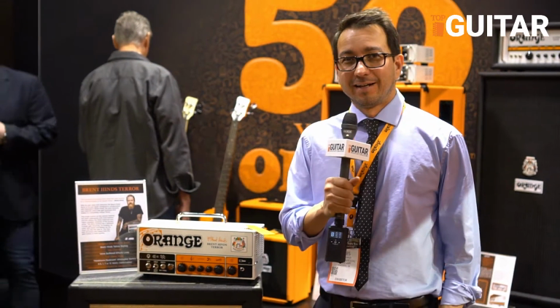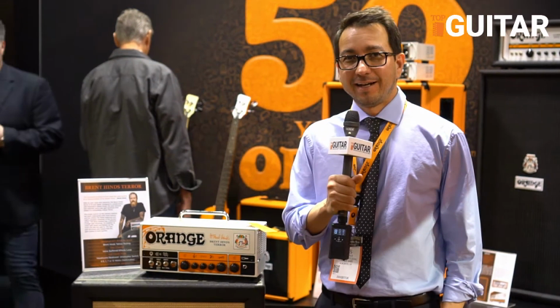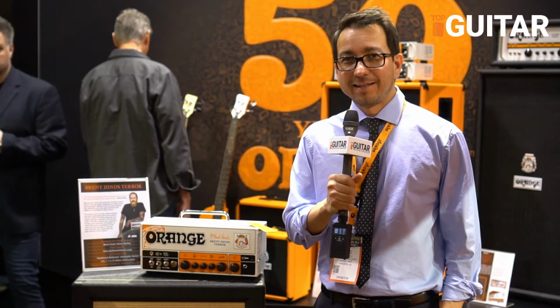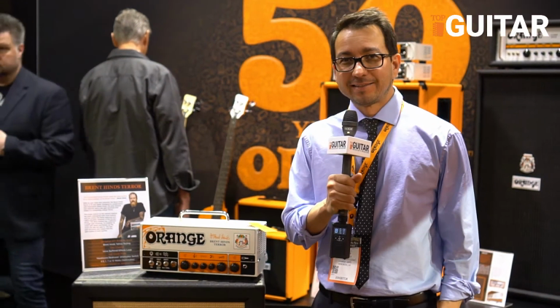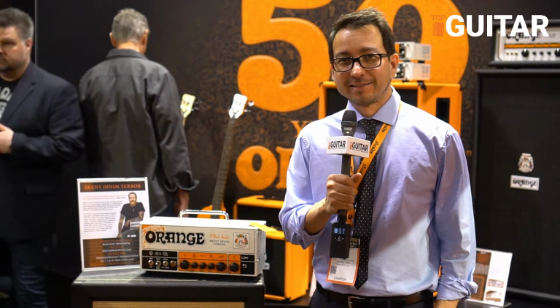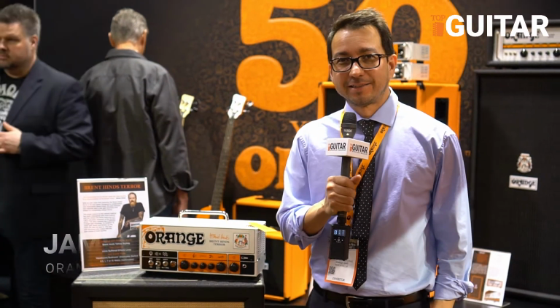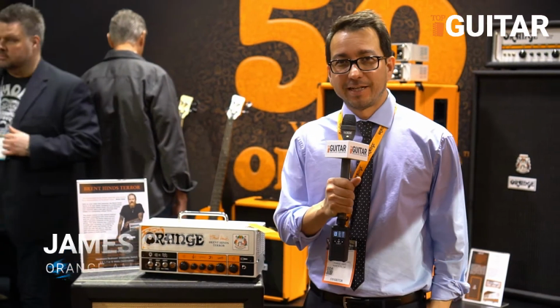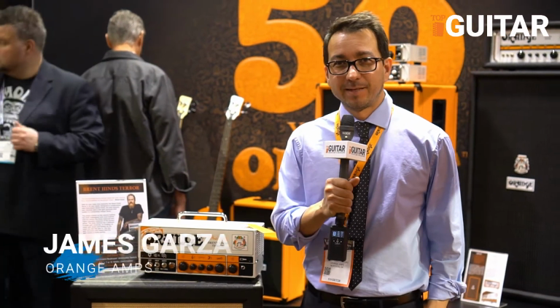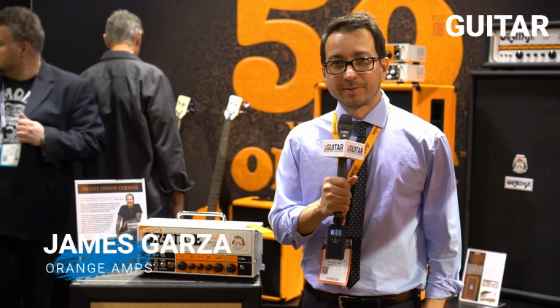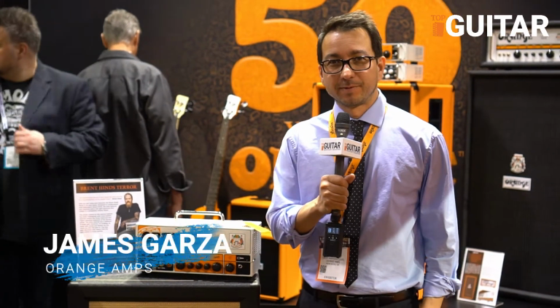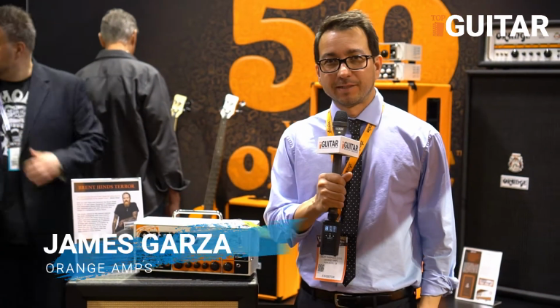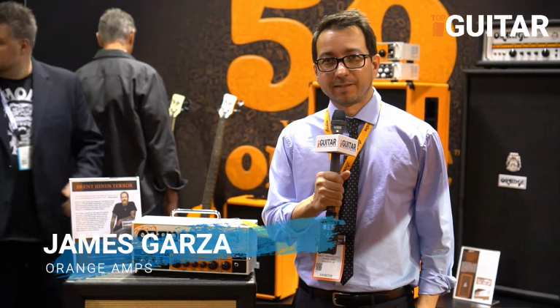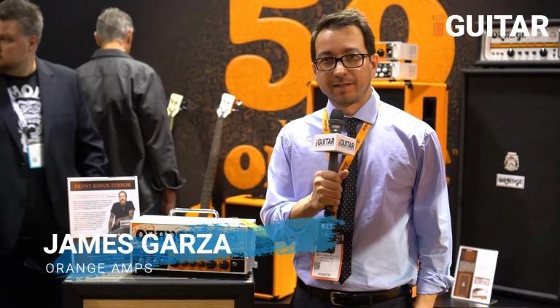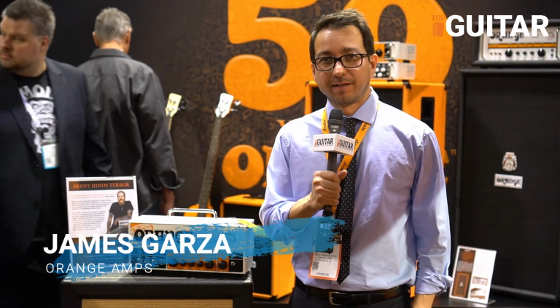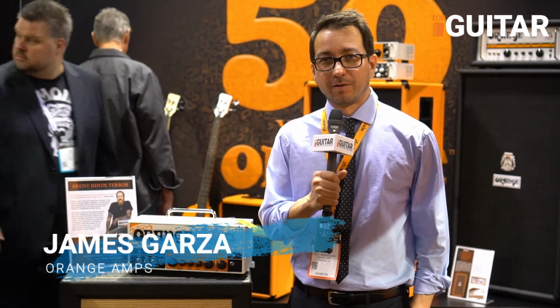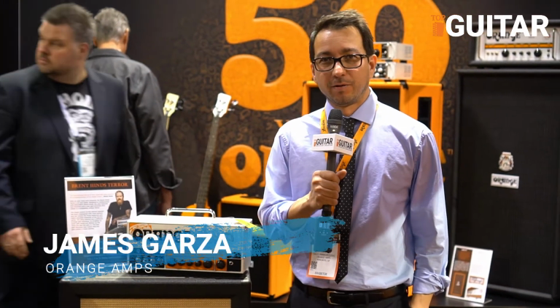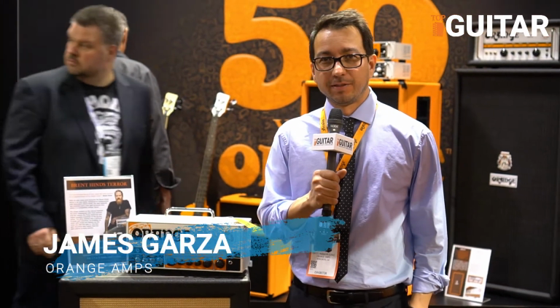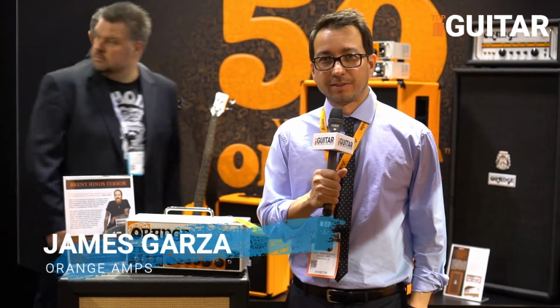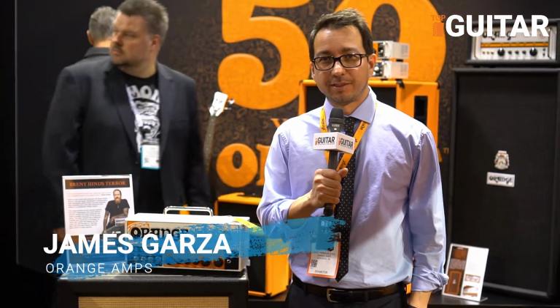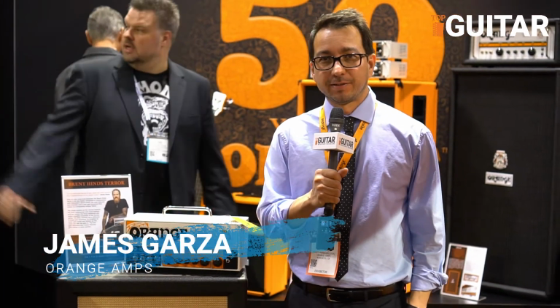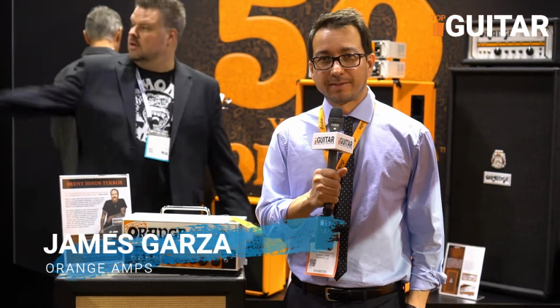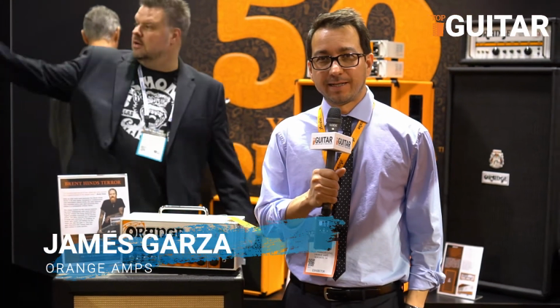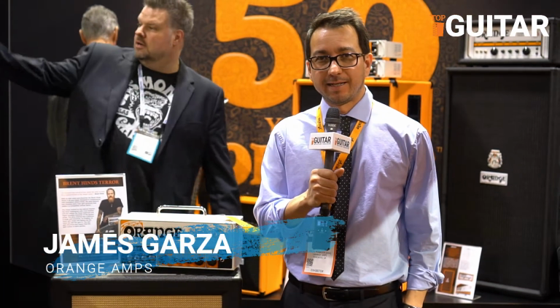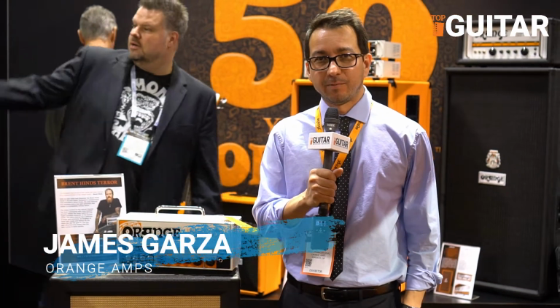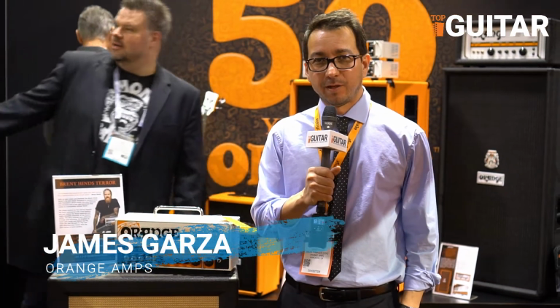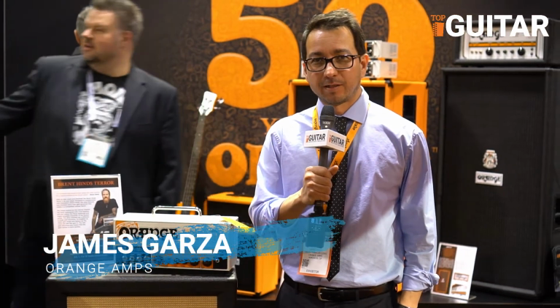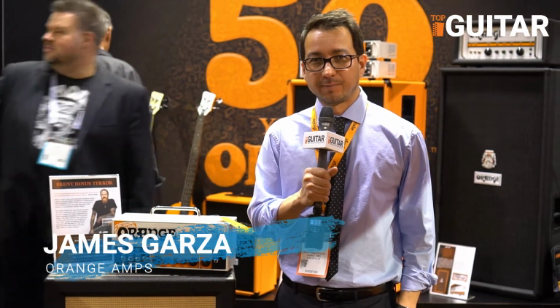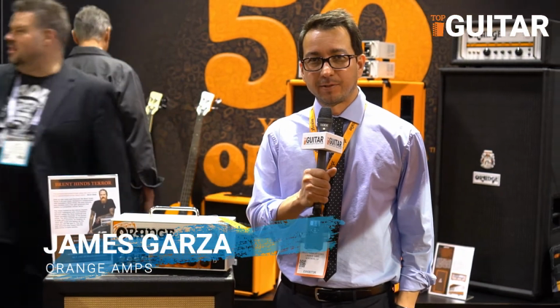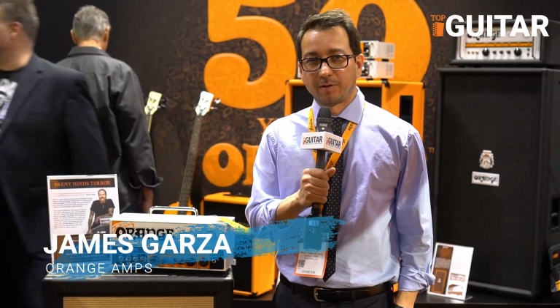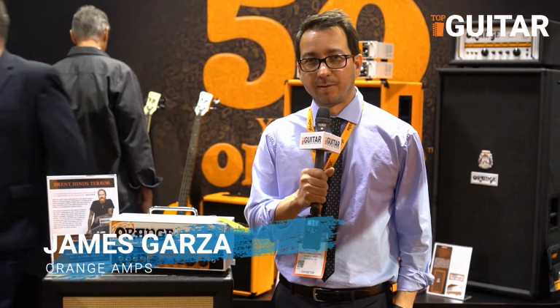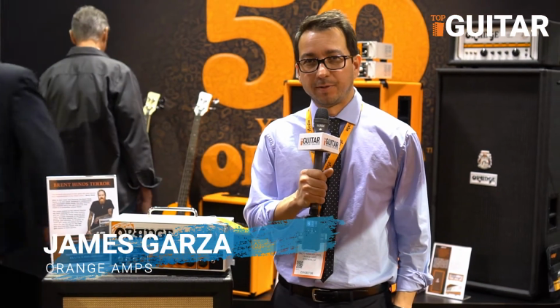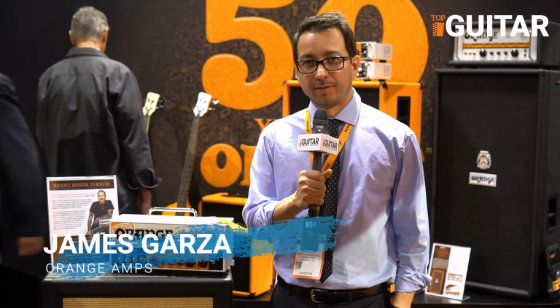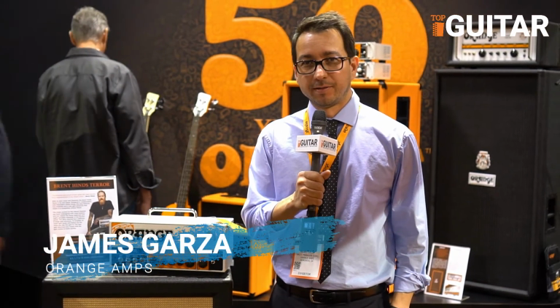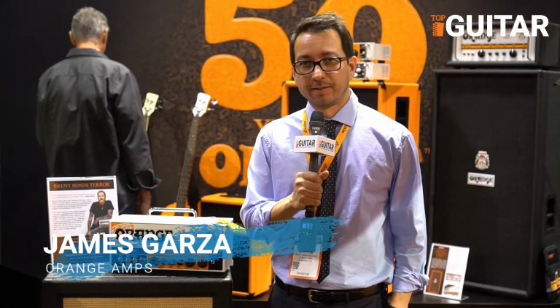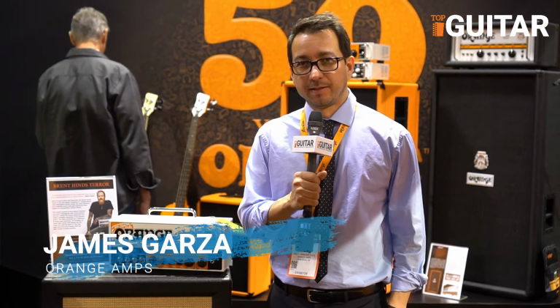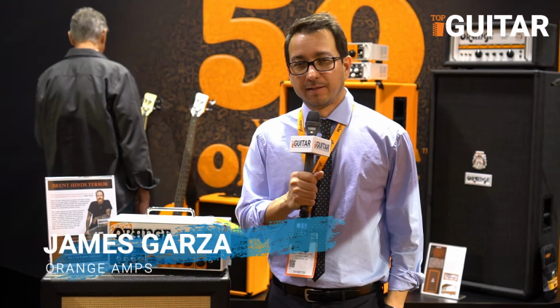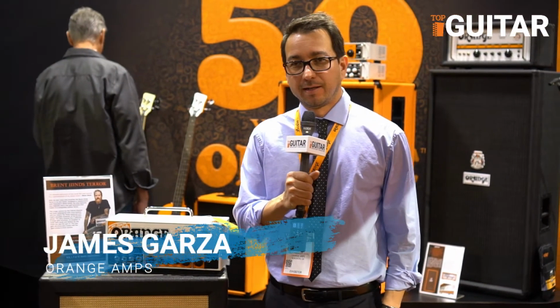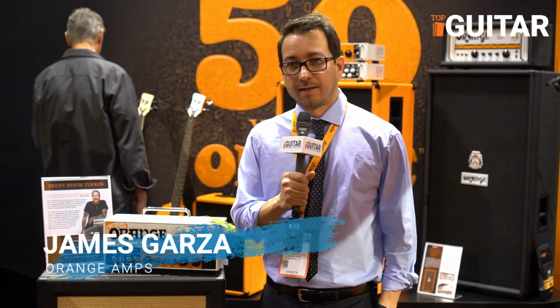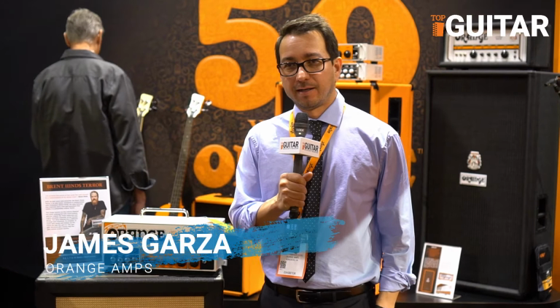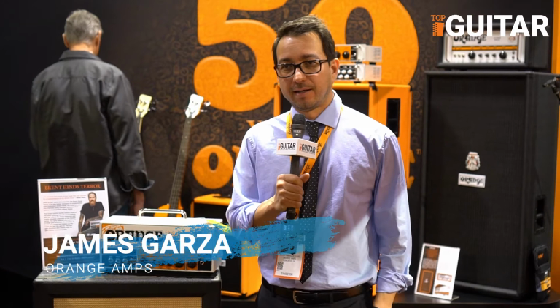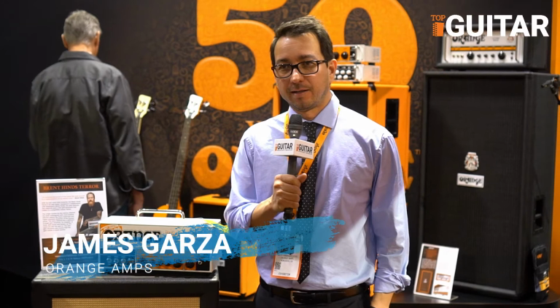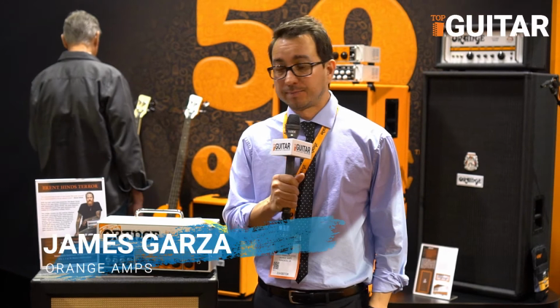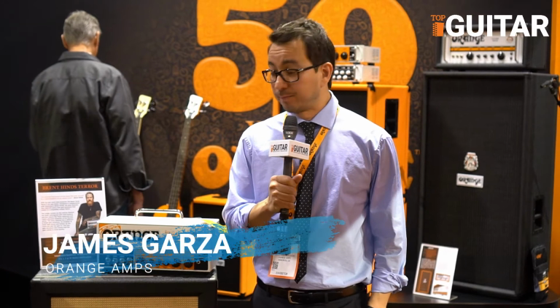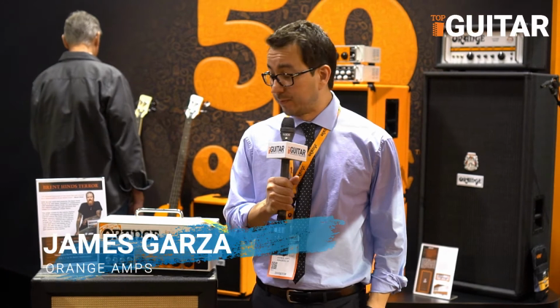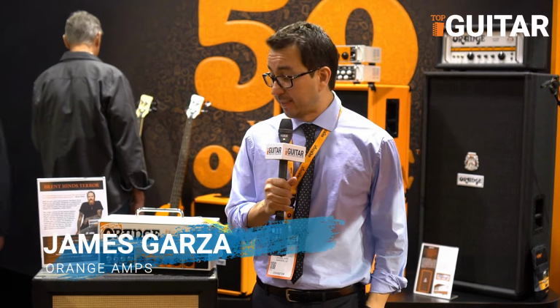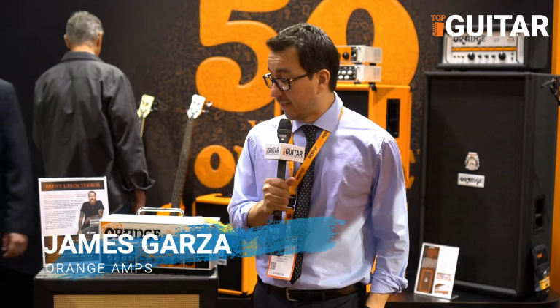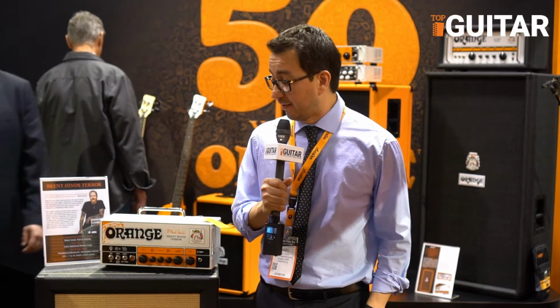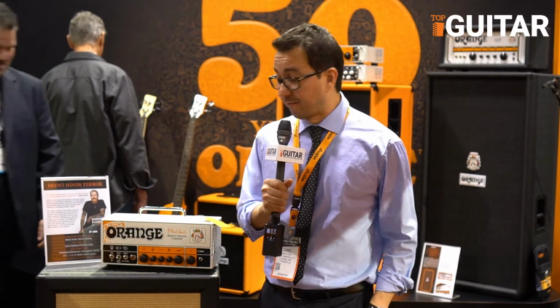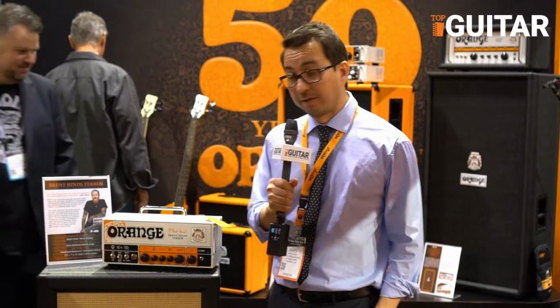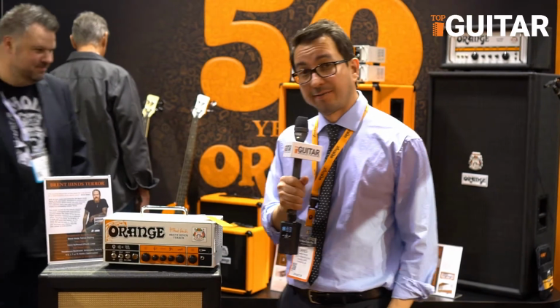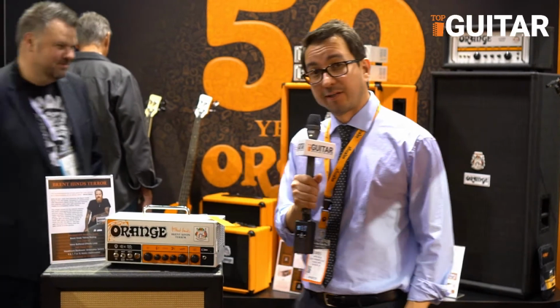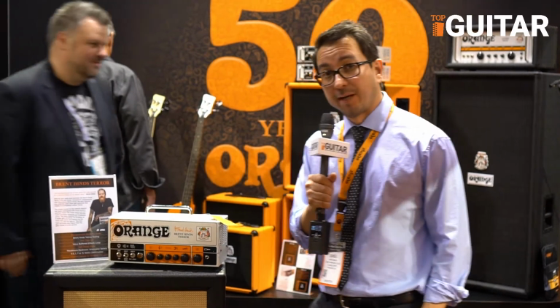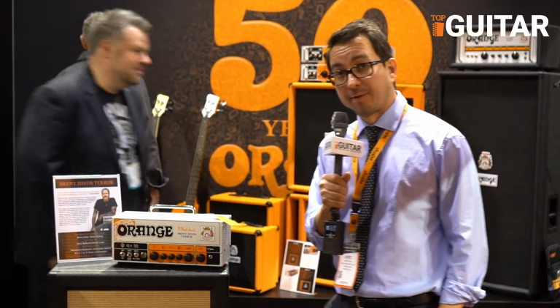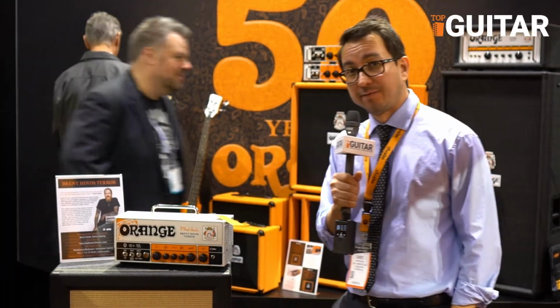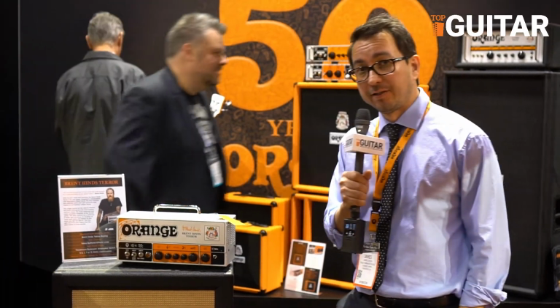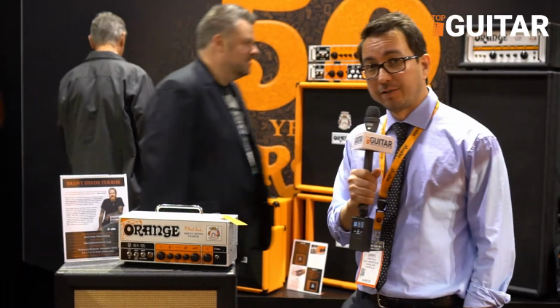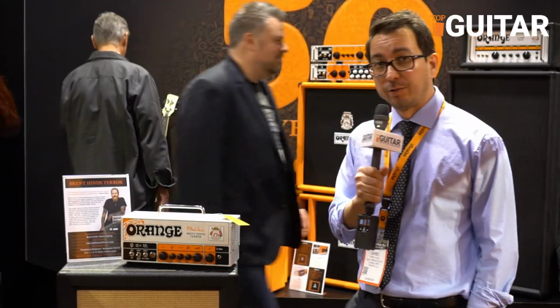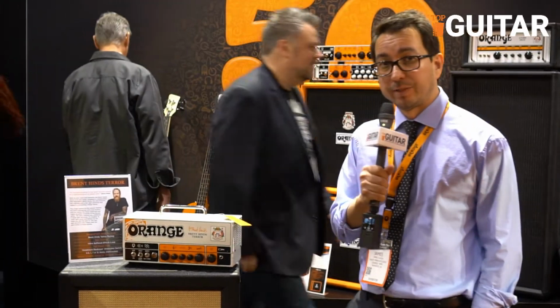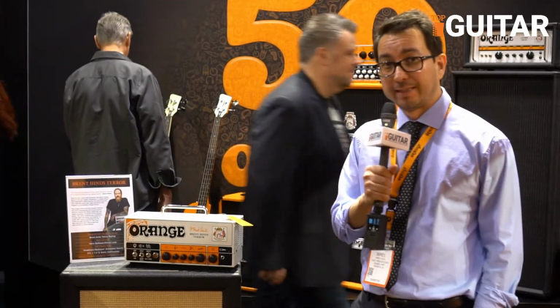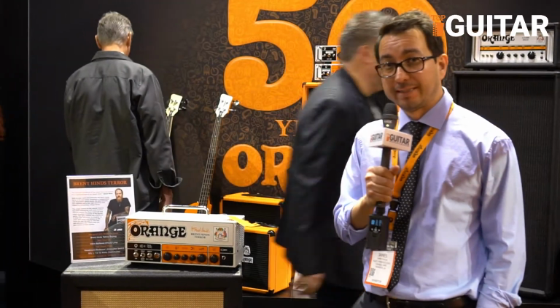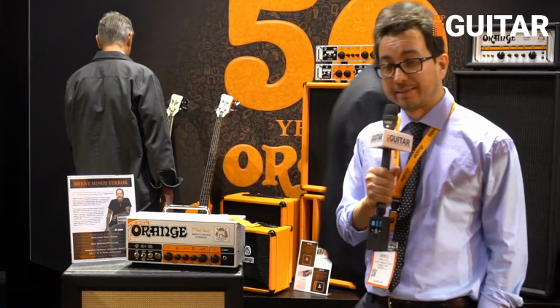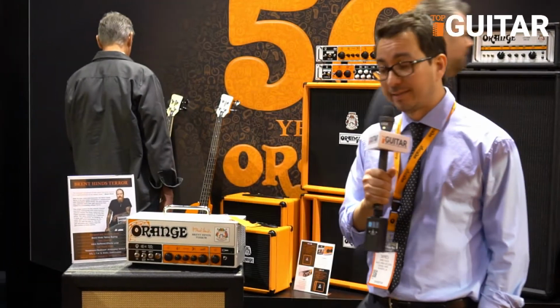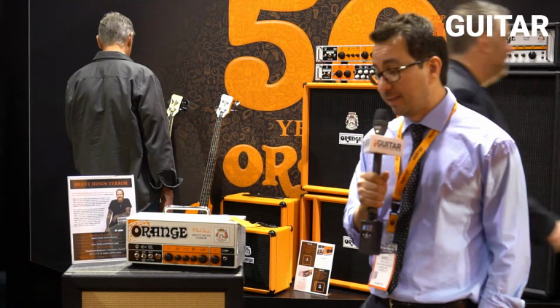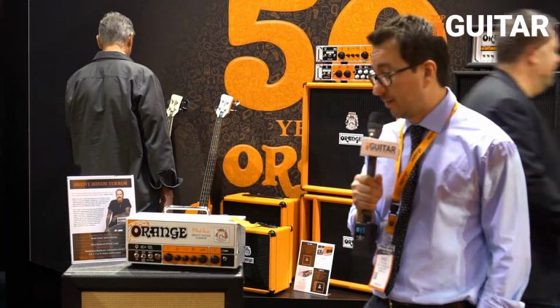Hi, this is James with Orange USA. Welcome to our booth. I'm standing in front of a couple of our new releases here.